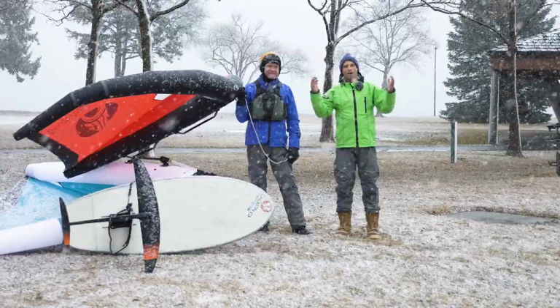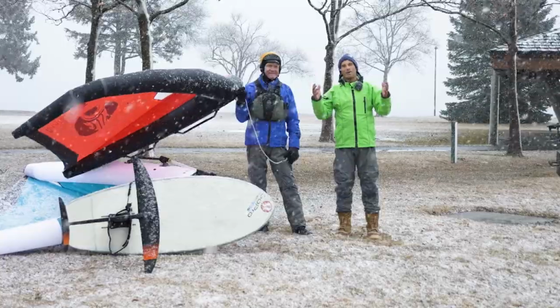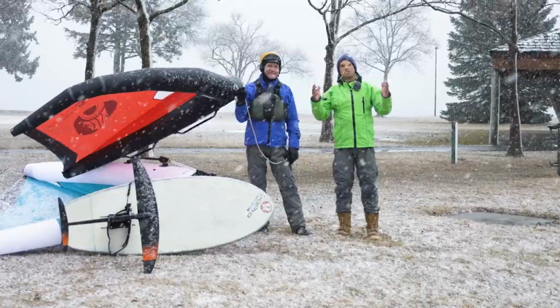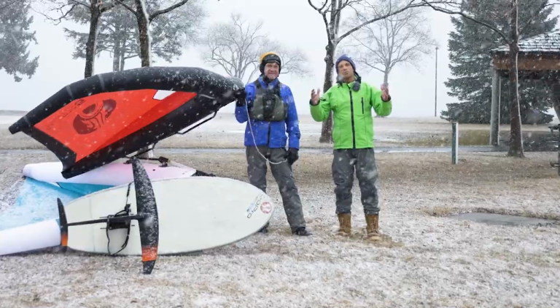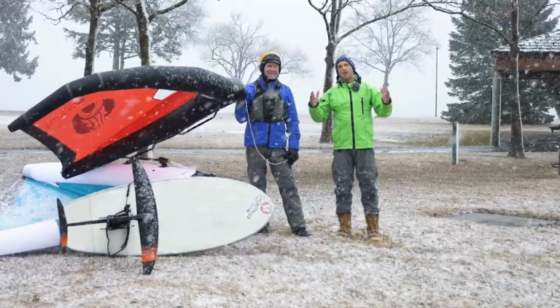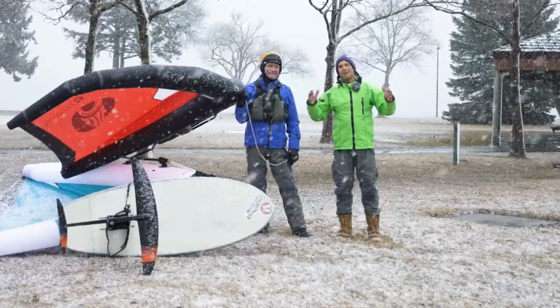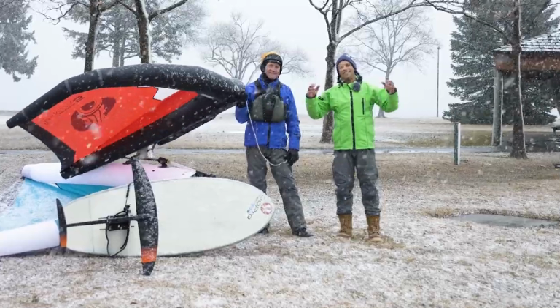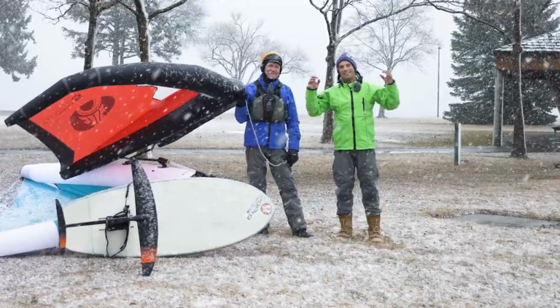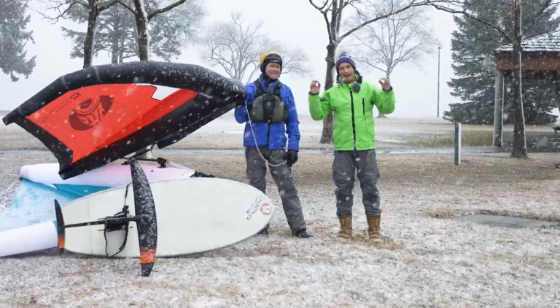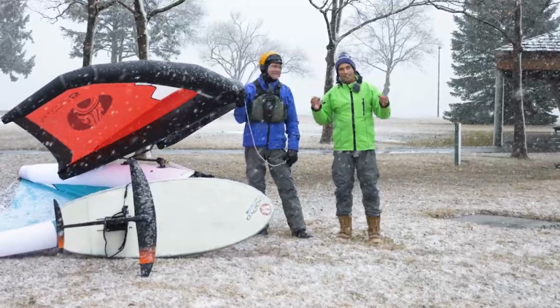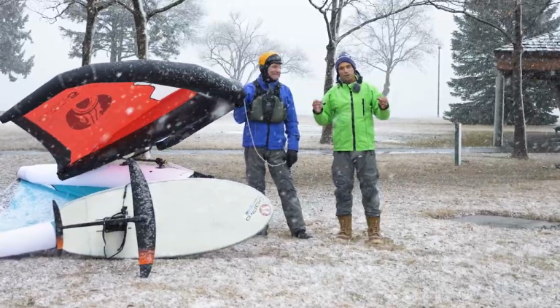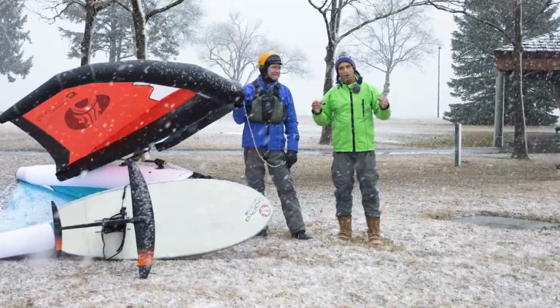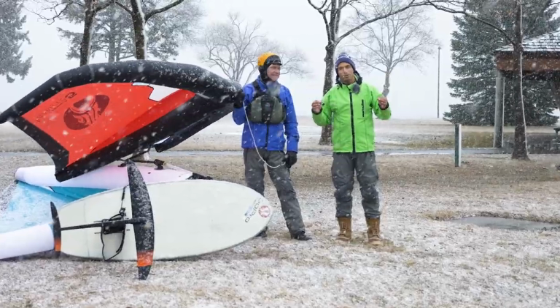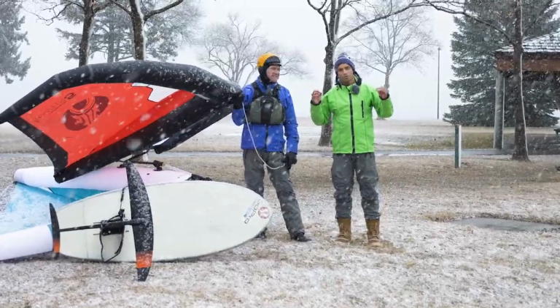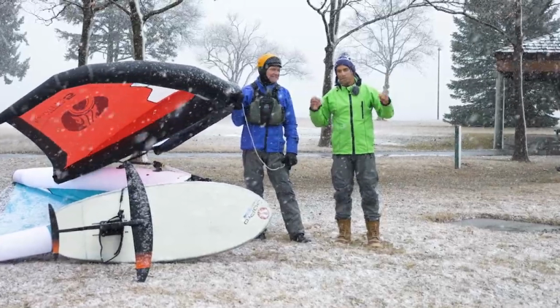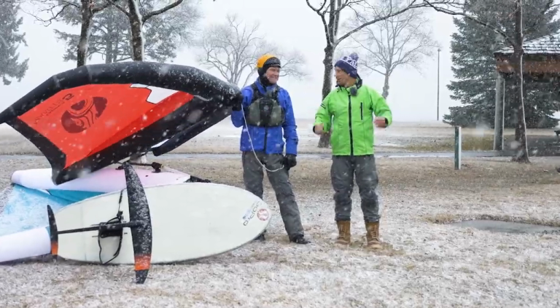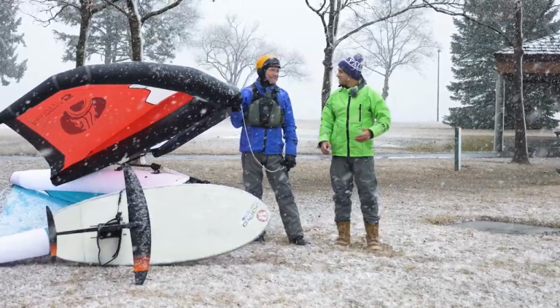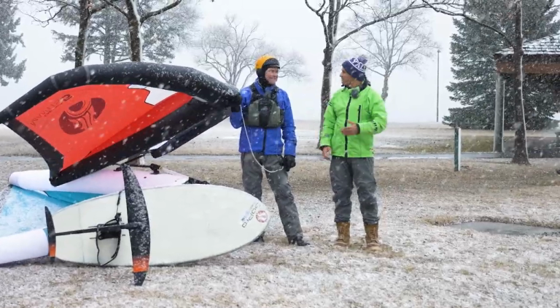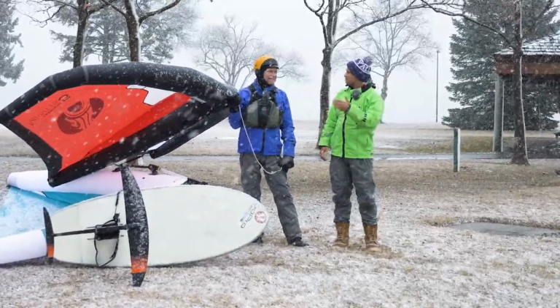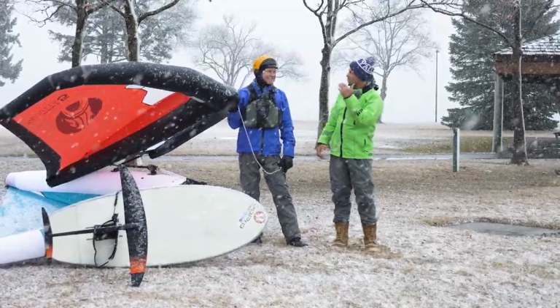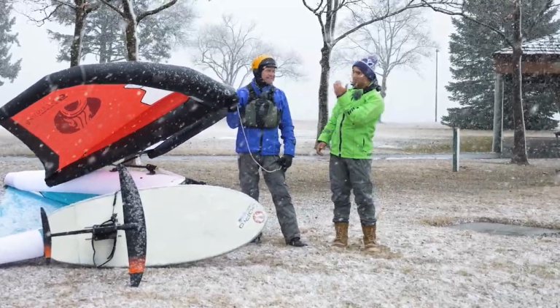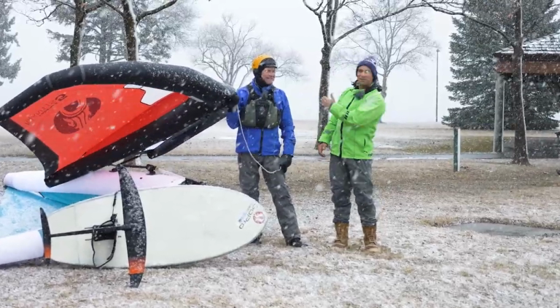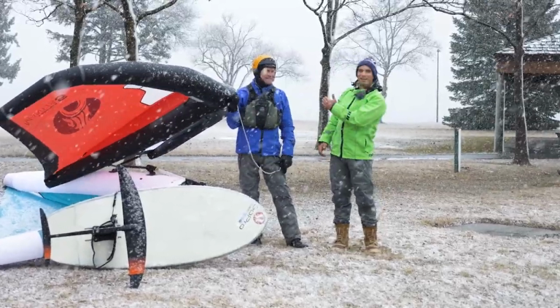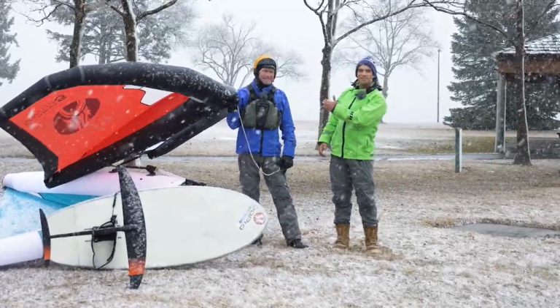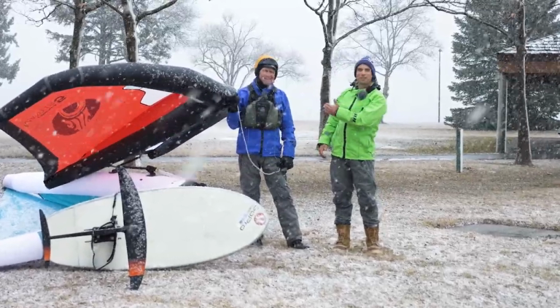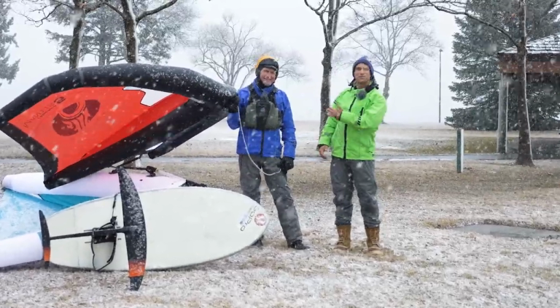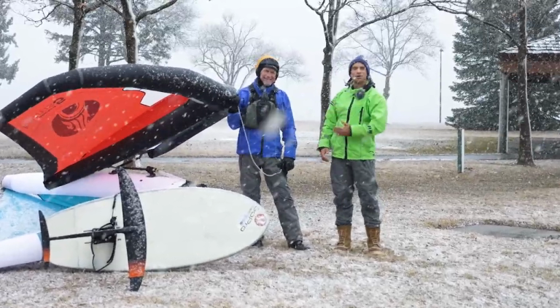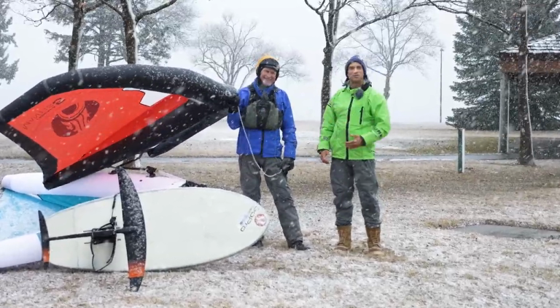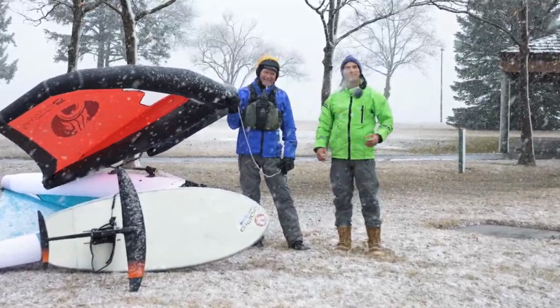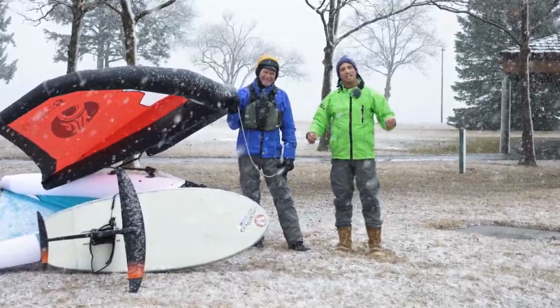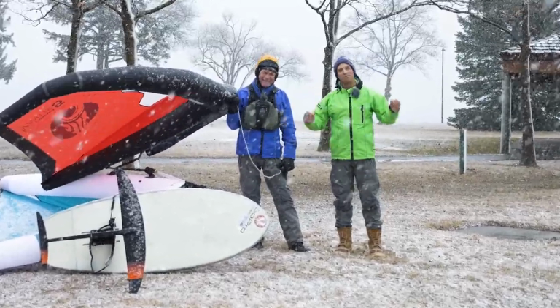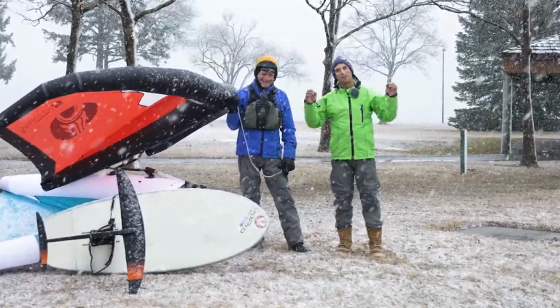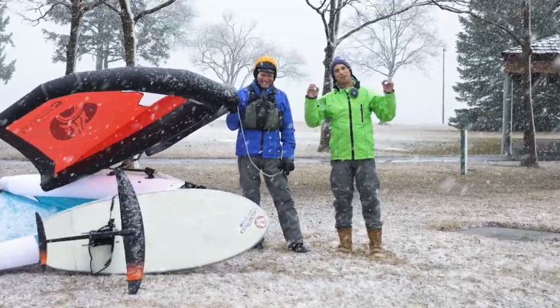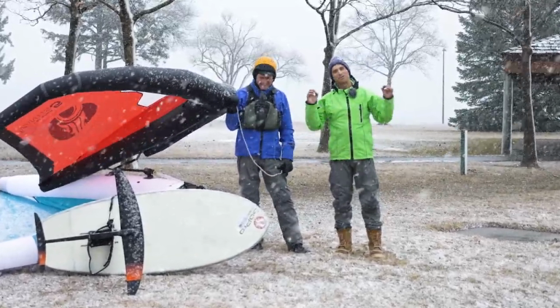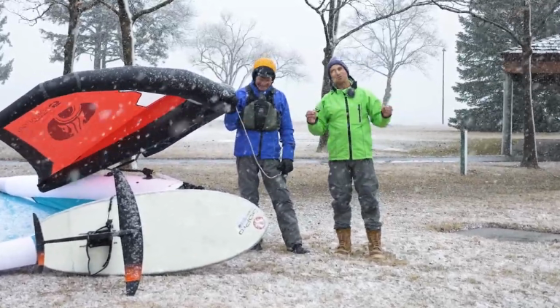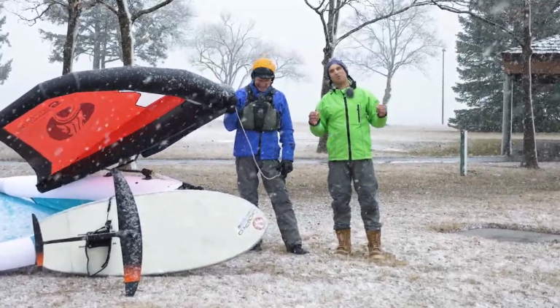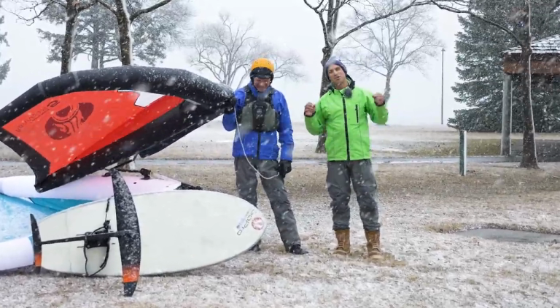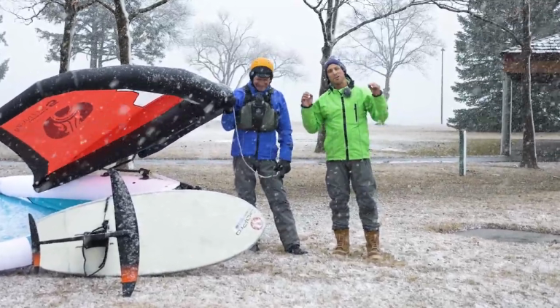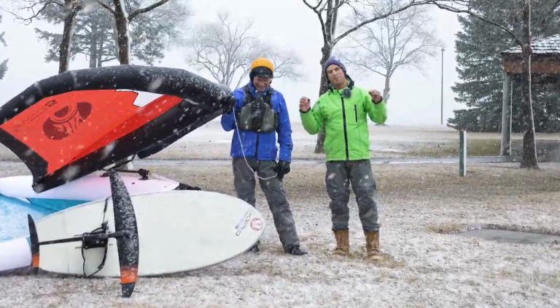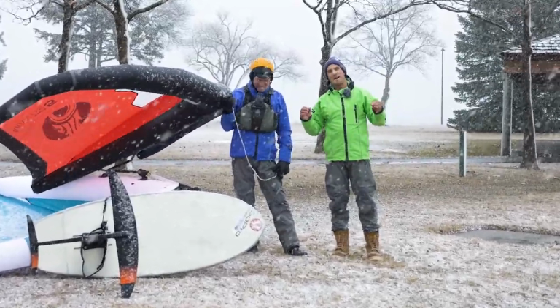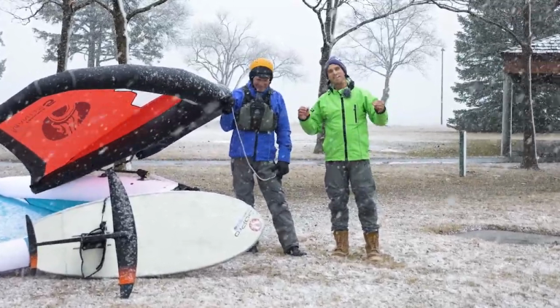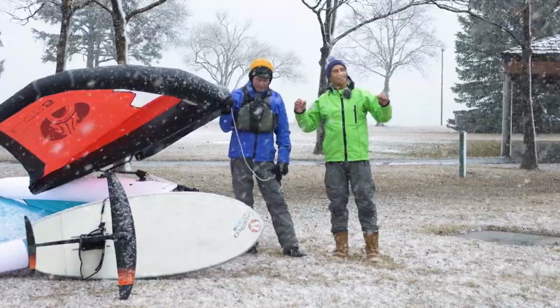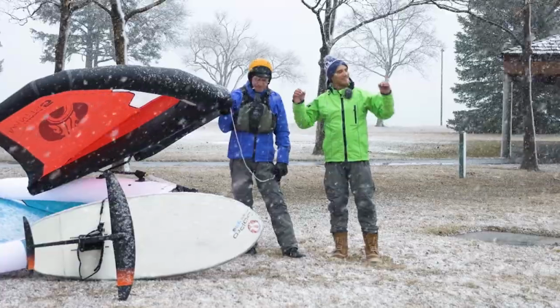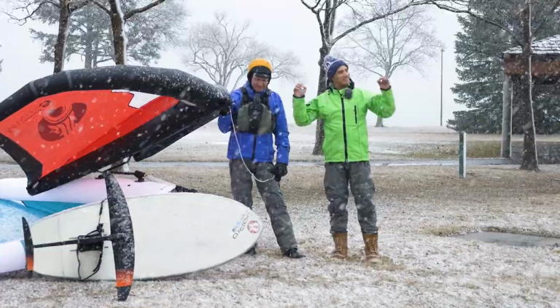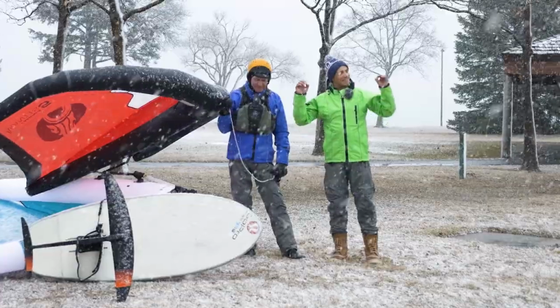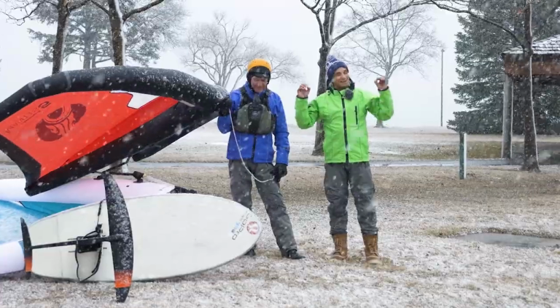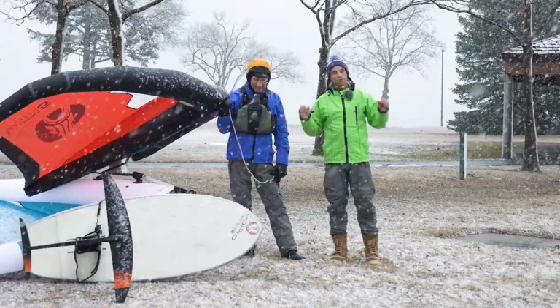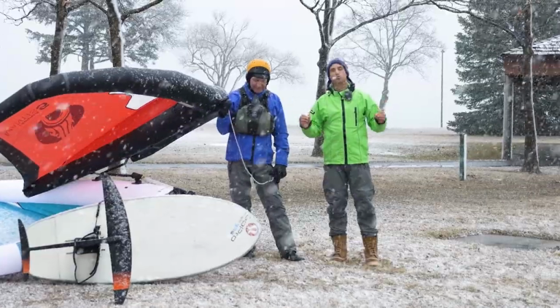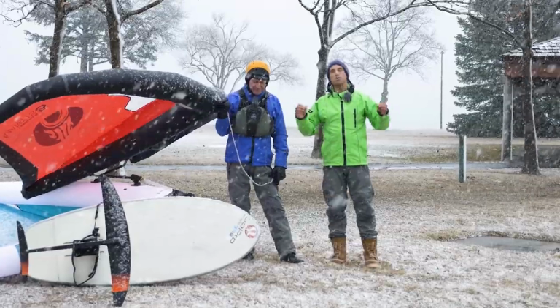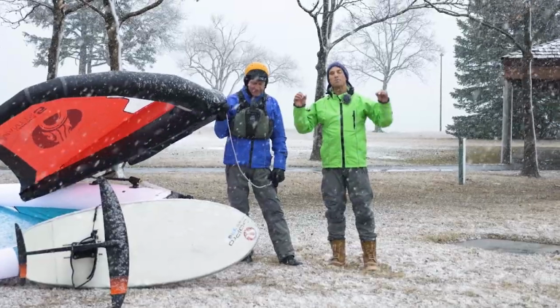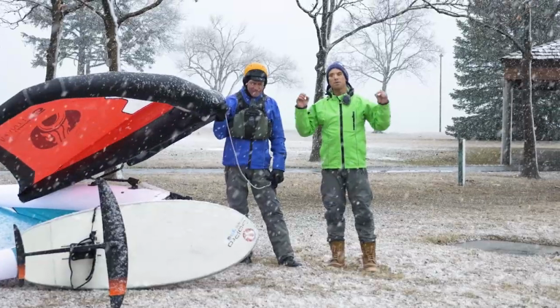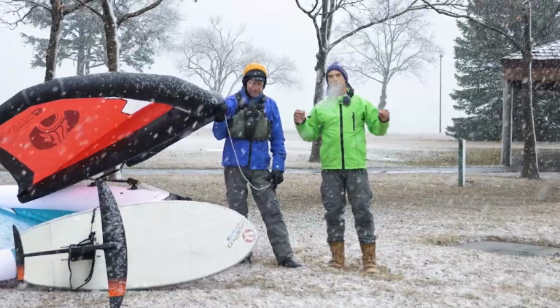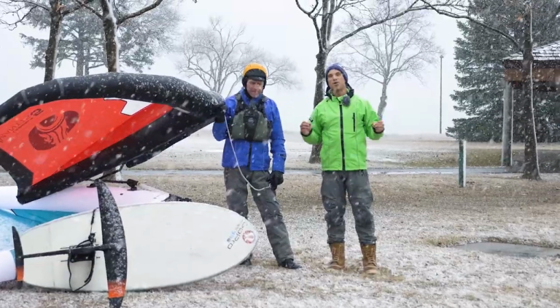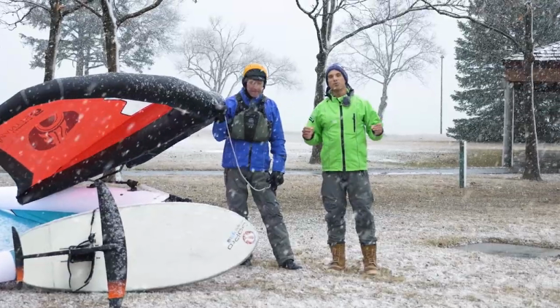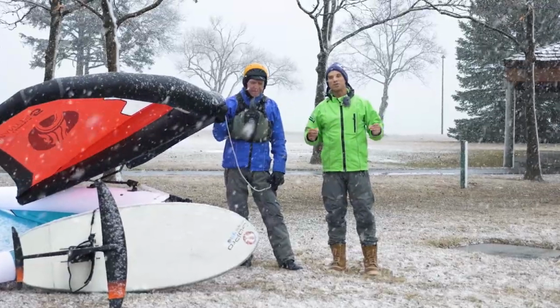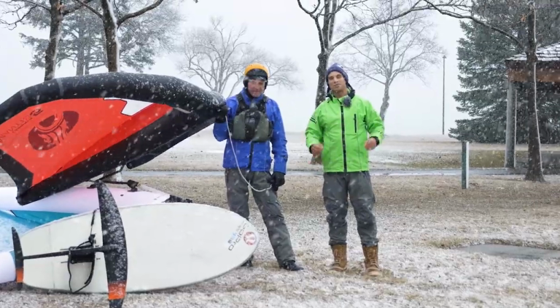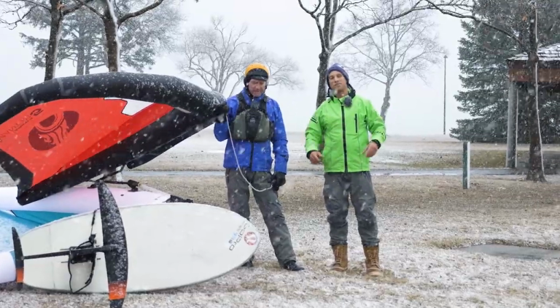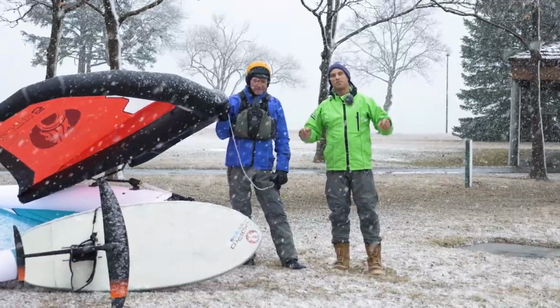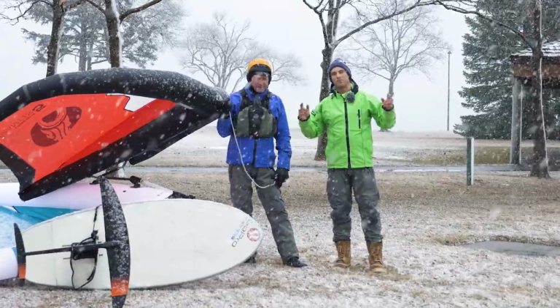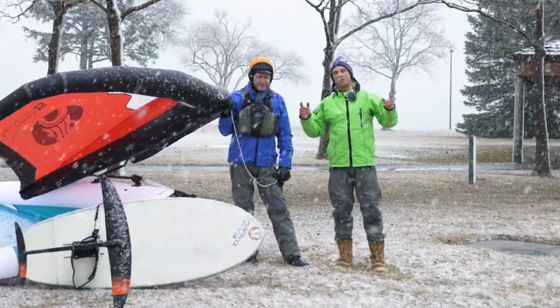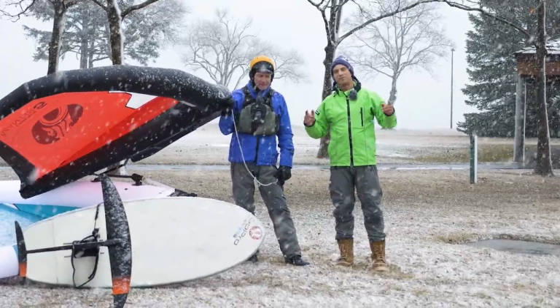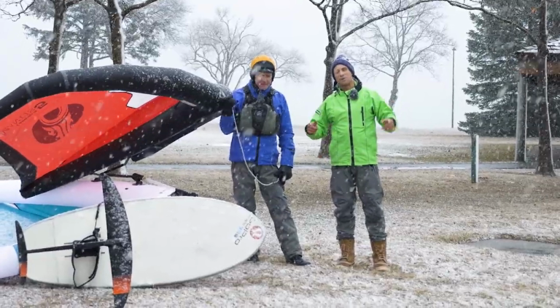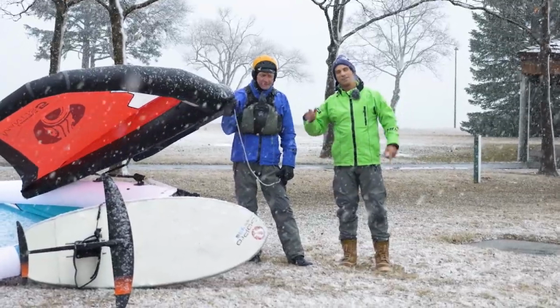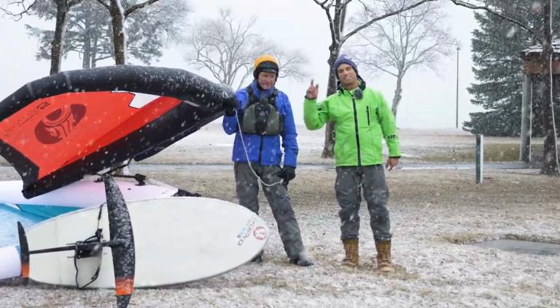All right, we are in Idaho today with the legend Tony and we are going to talk about extreme cold weather wing foiling.